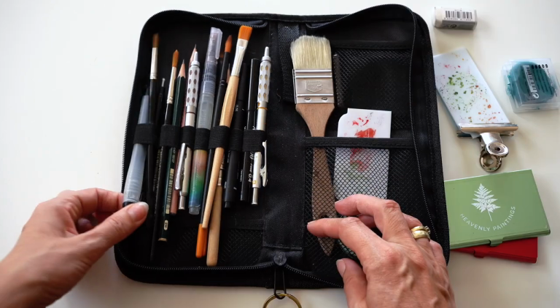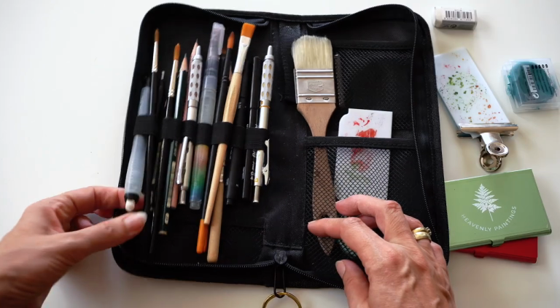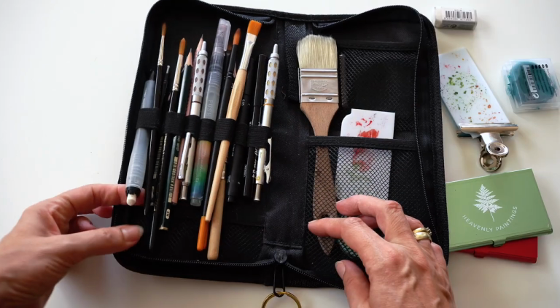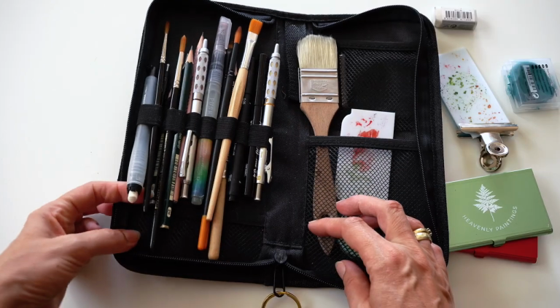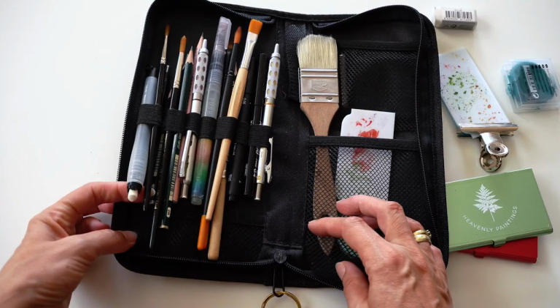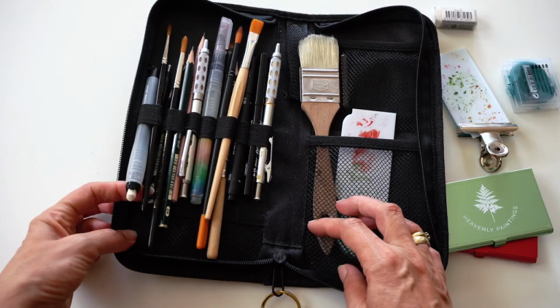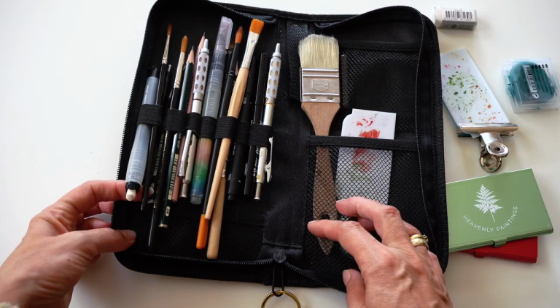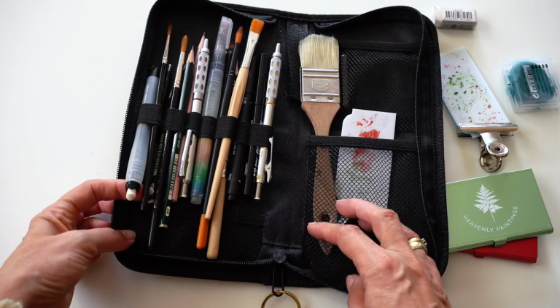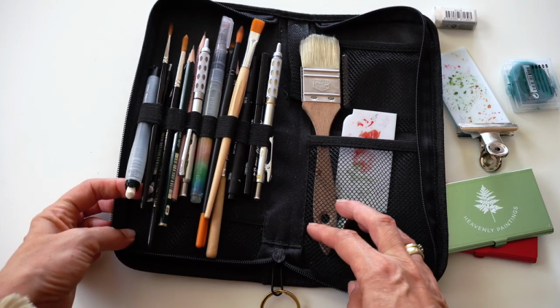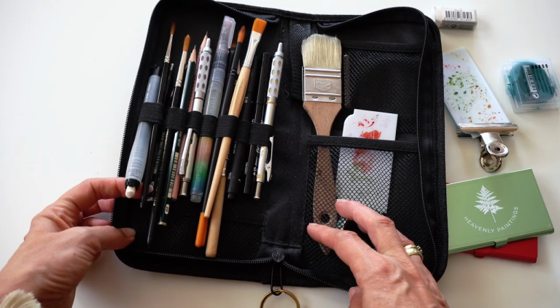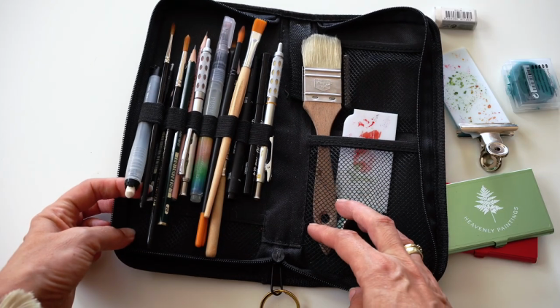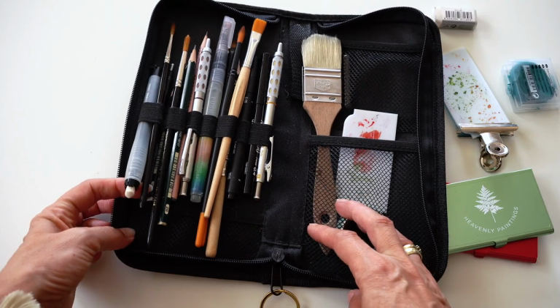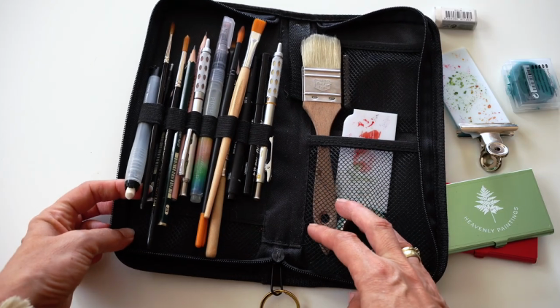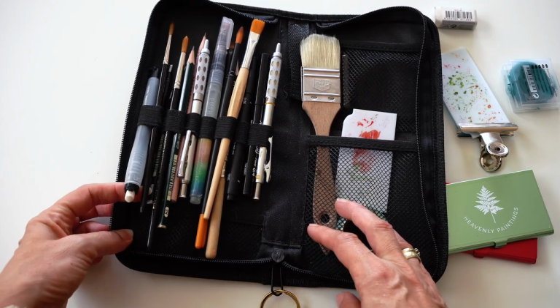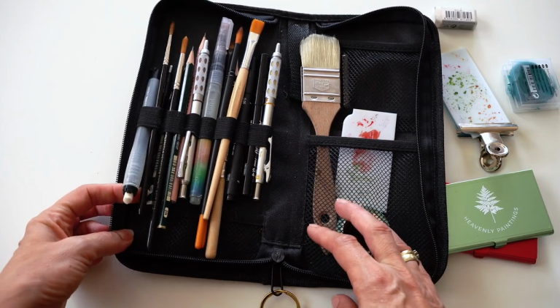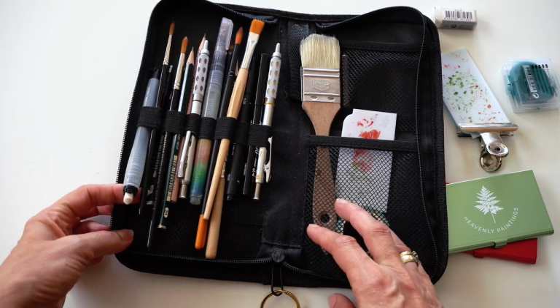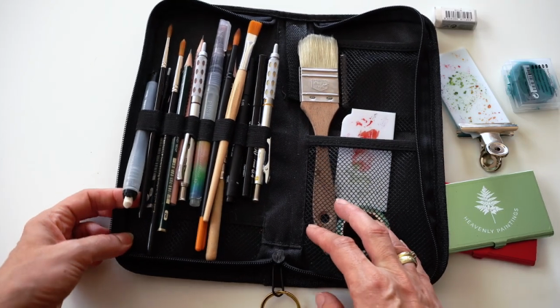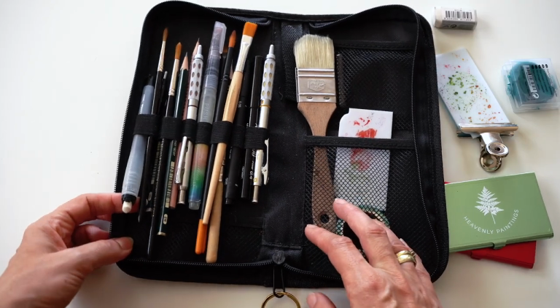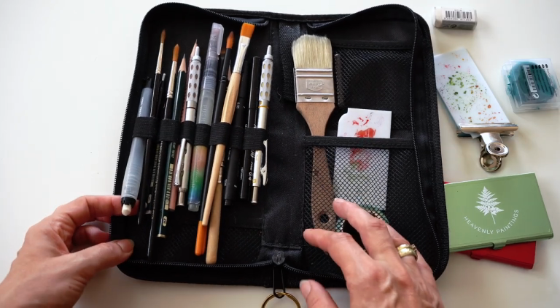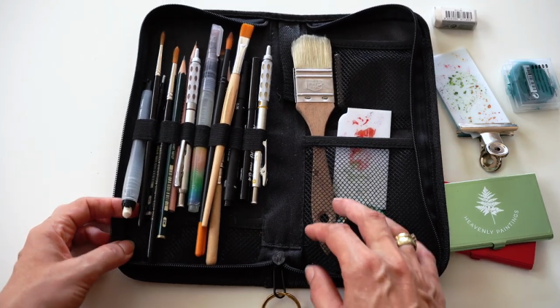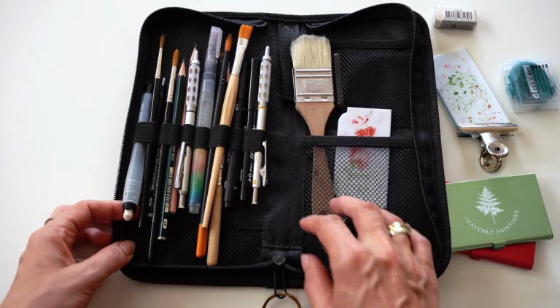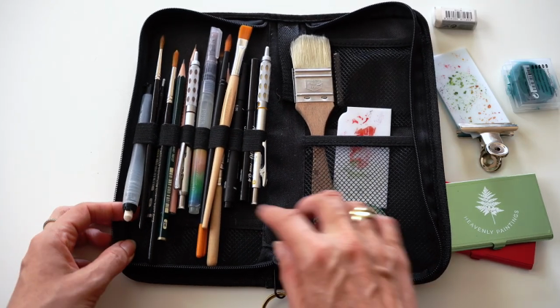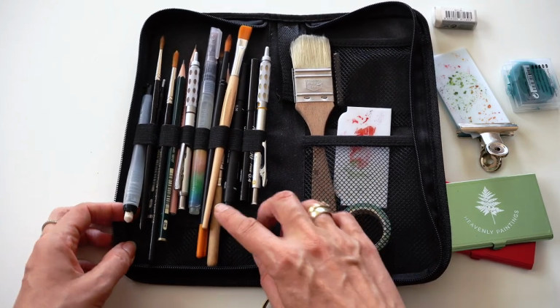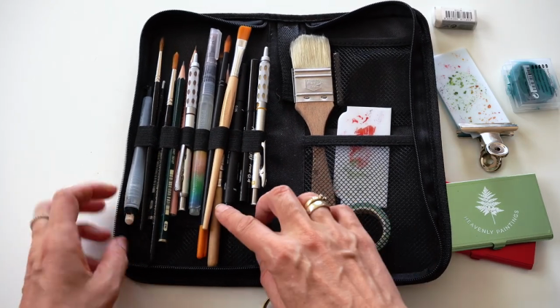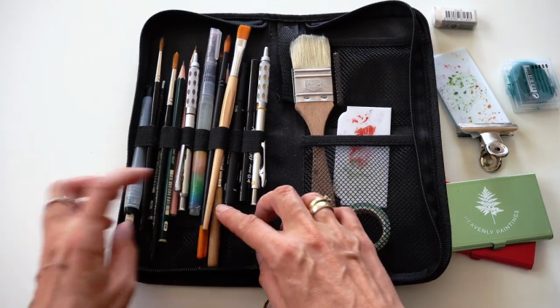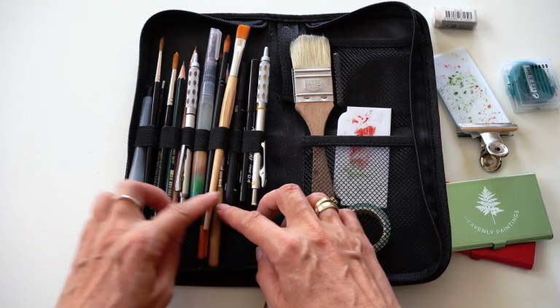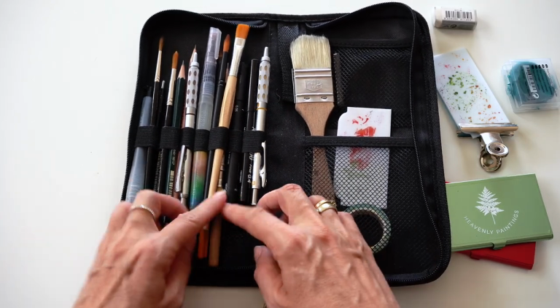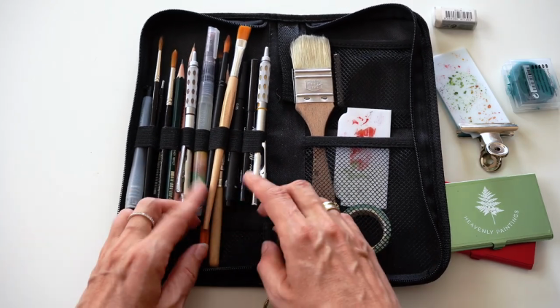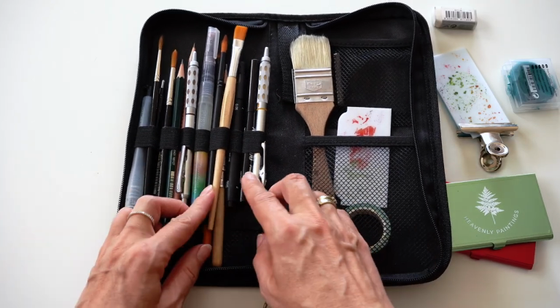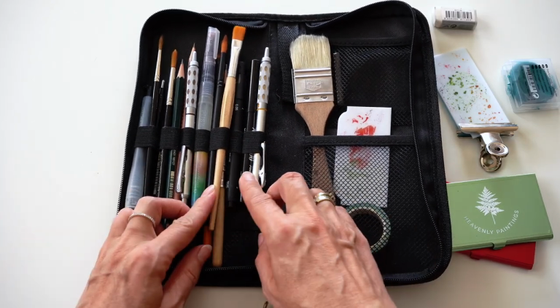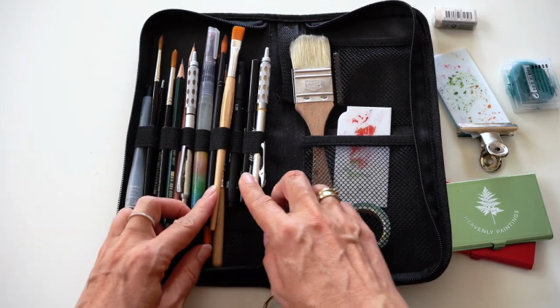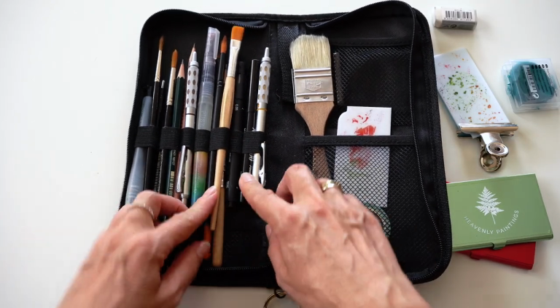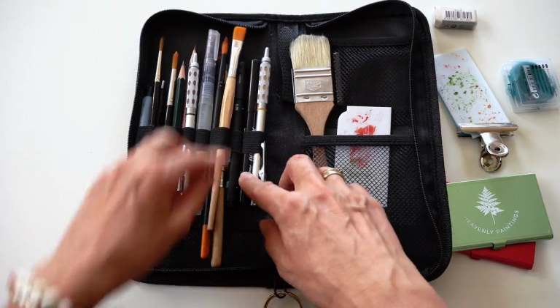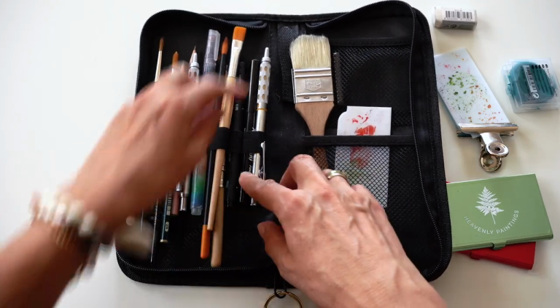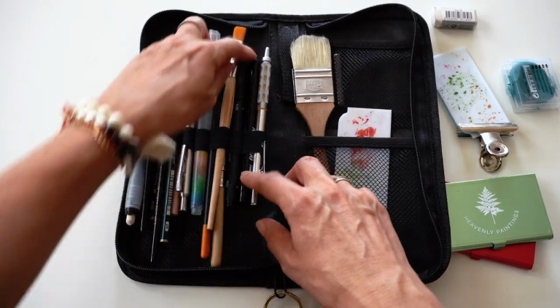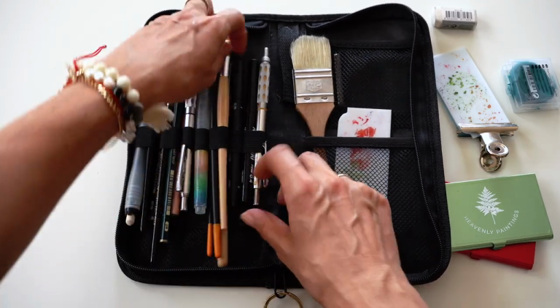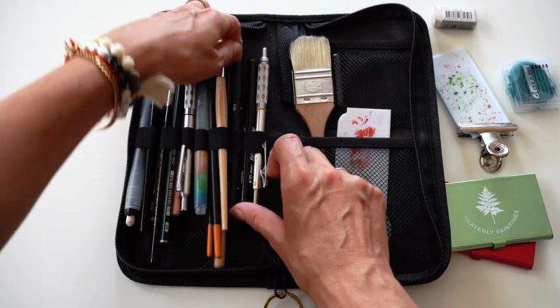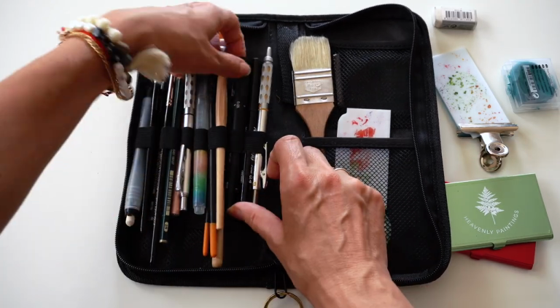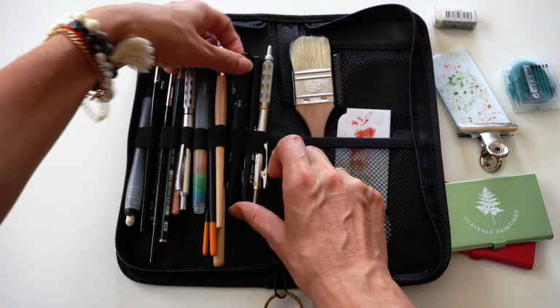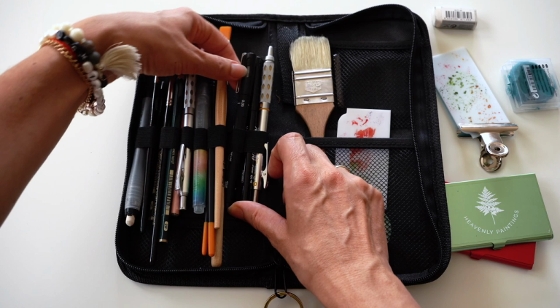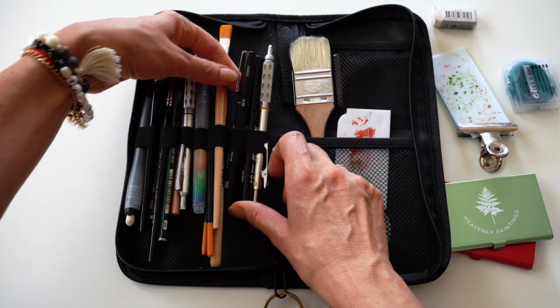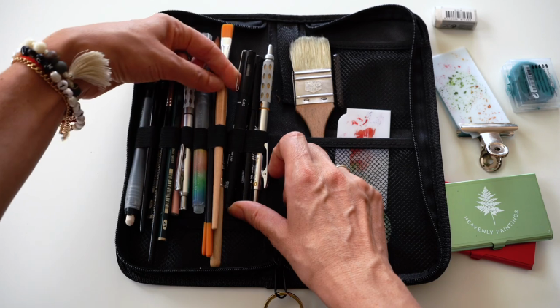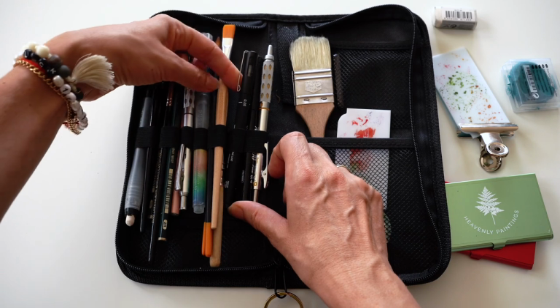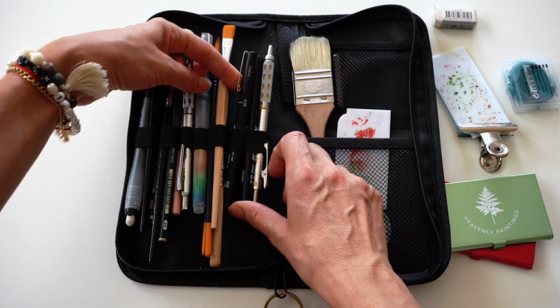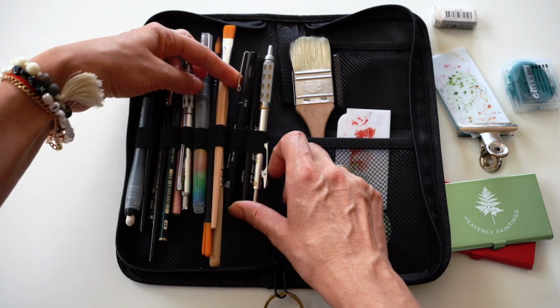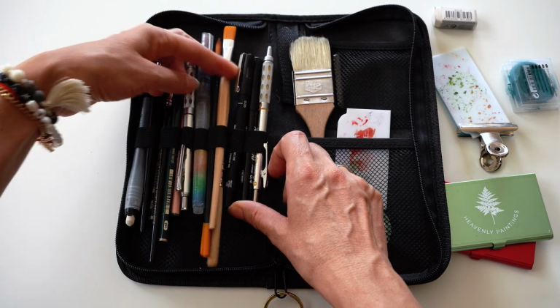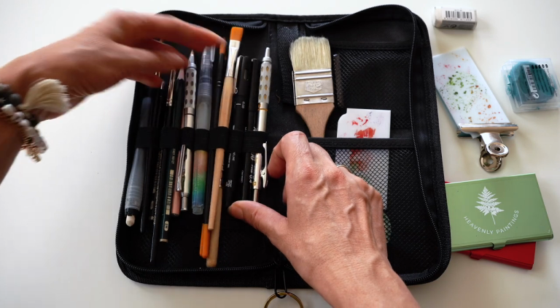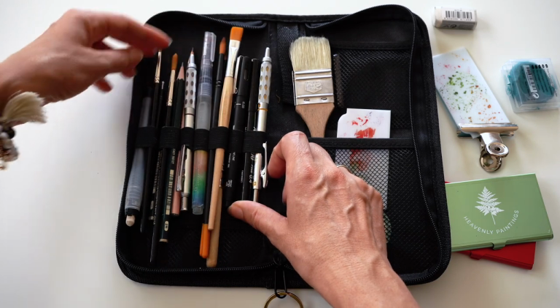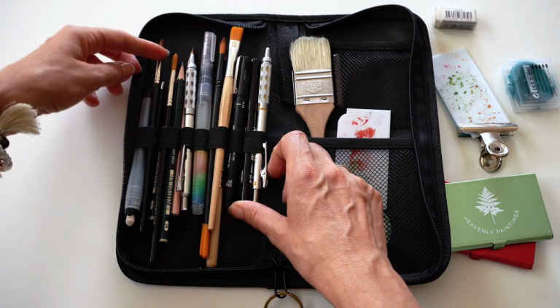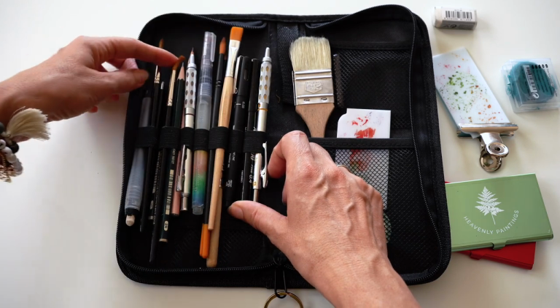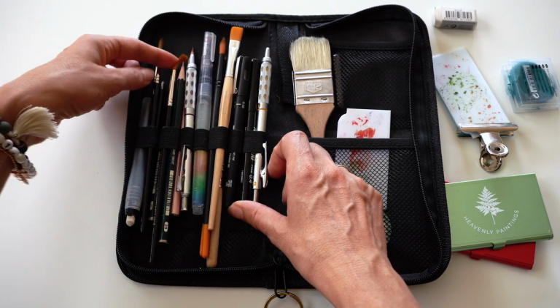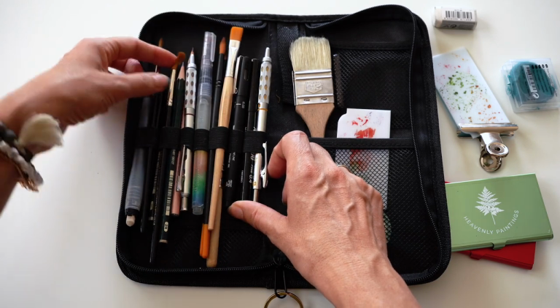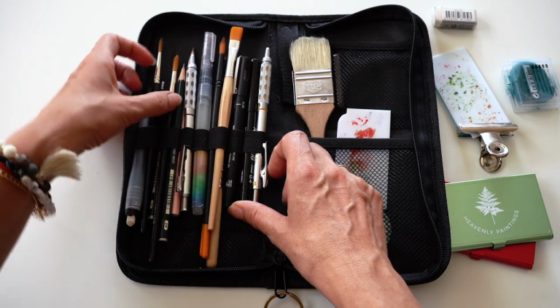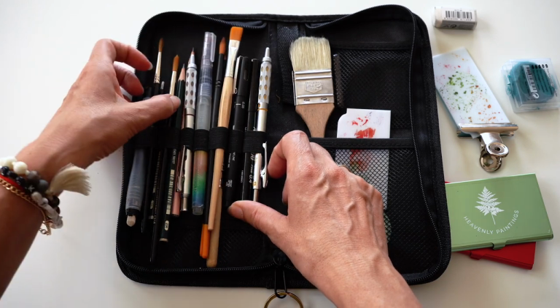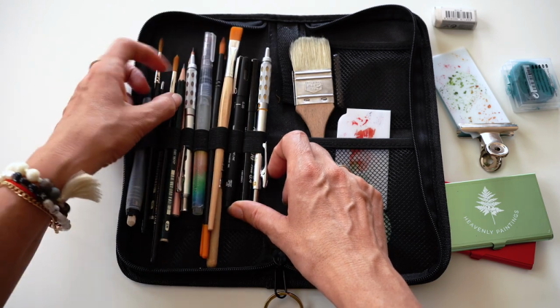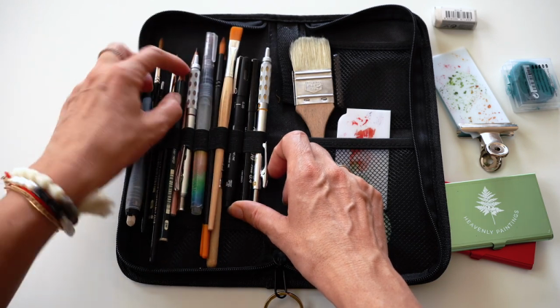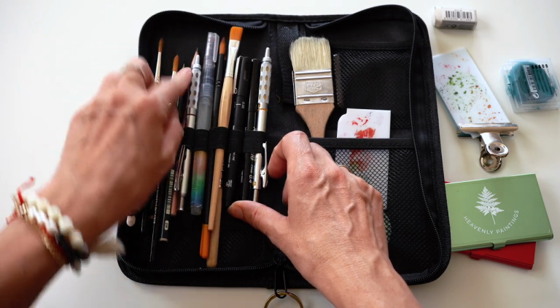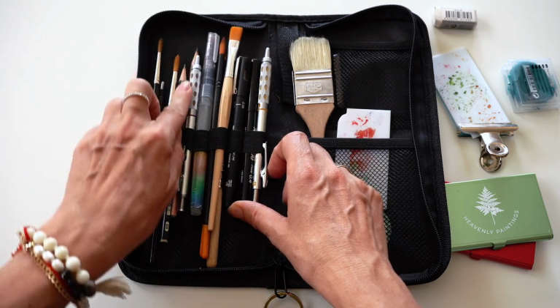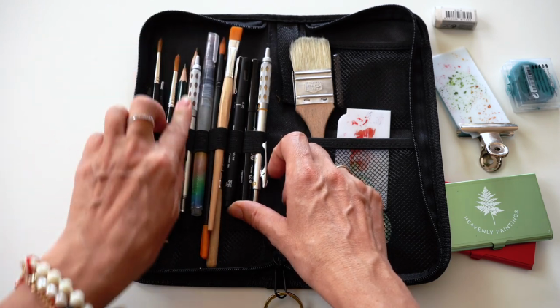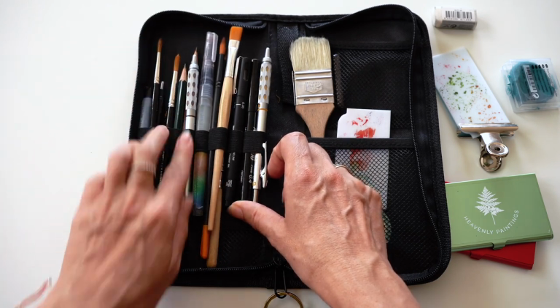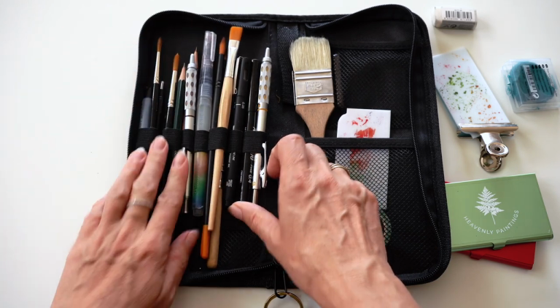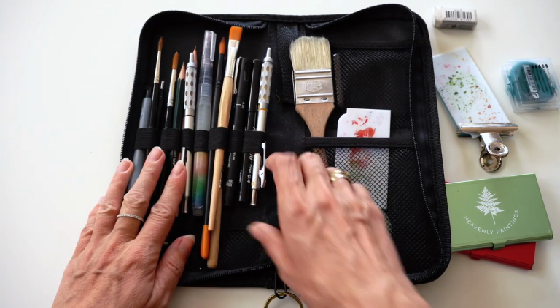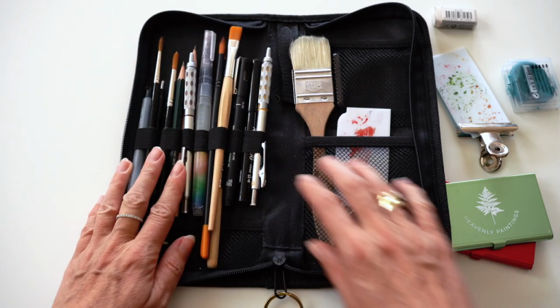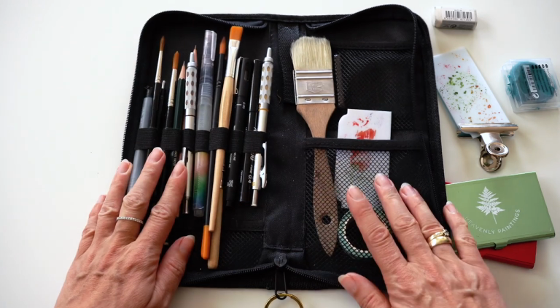Also a pencil eraser, markers, pencils, mechanical pencils, and brushes. I also have a simple eraser and a graphite stick for transferring line drawings or sketches.